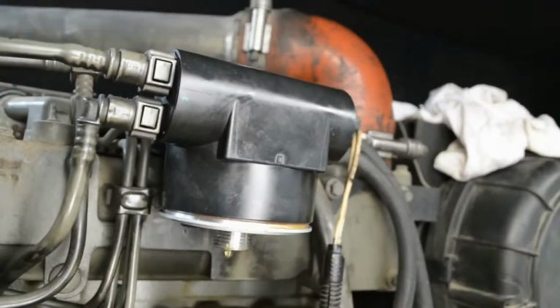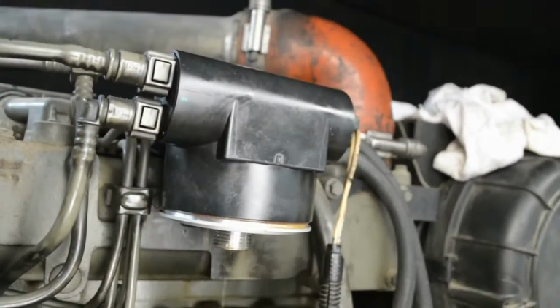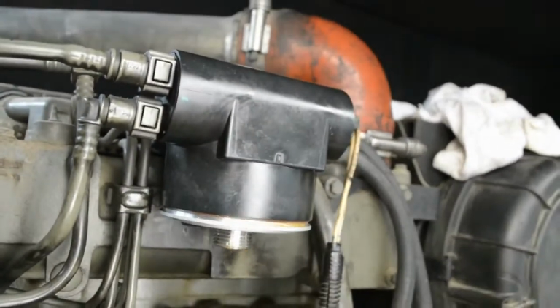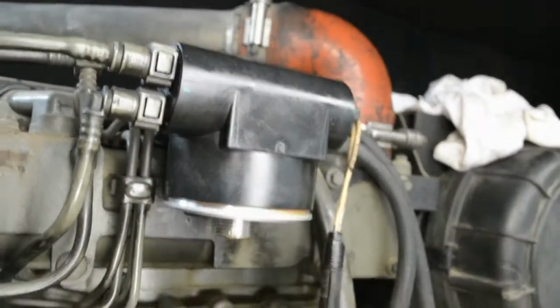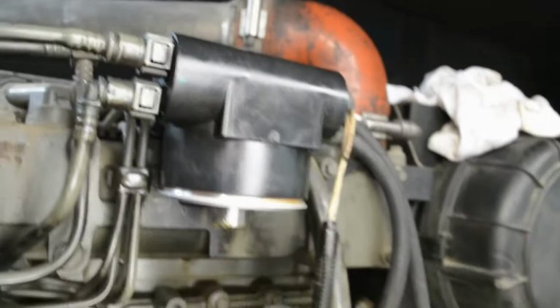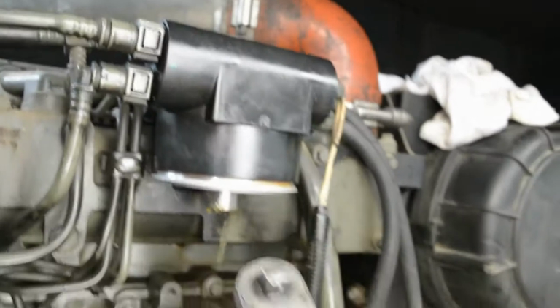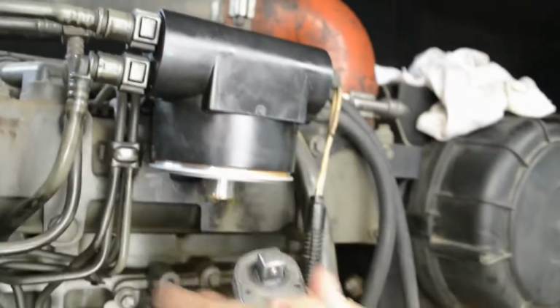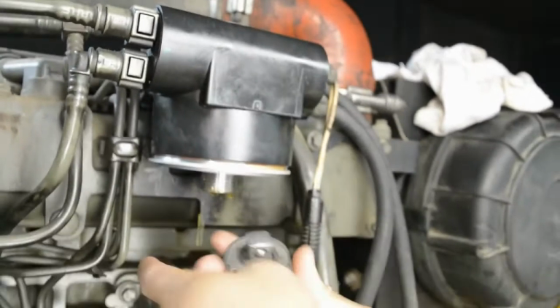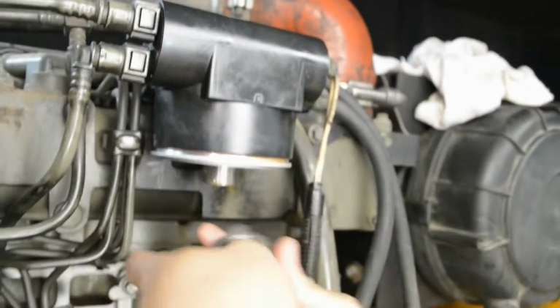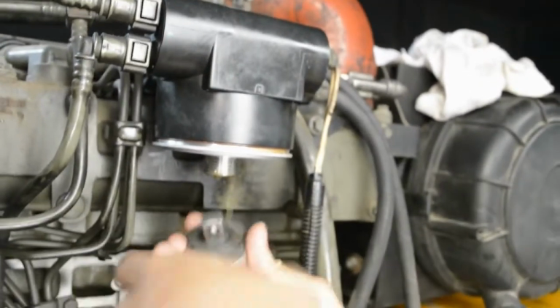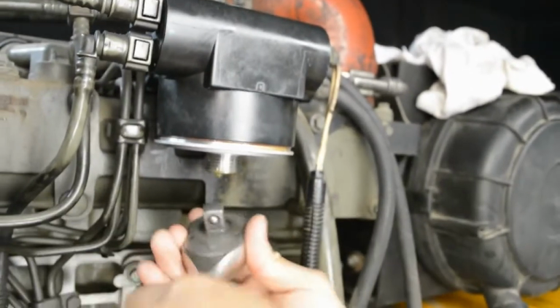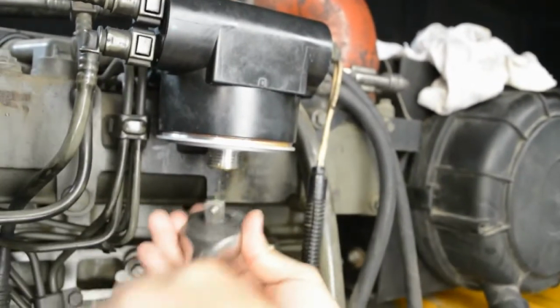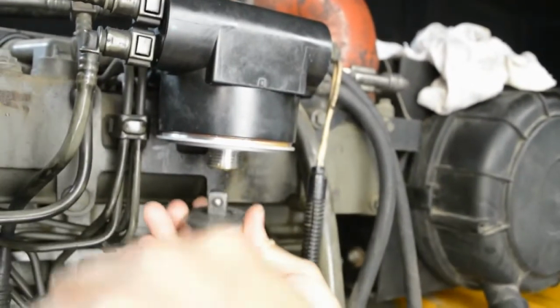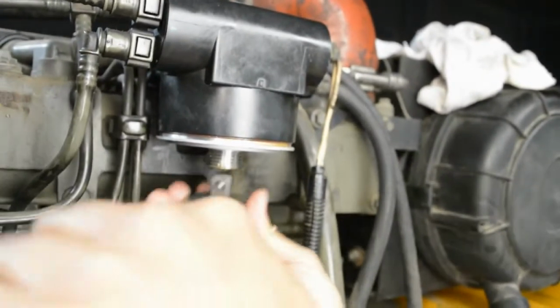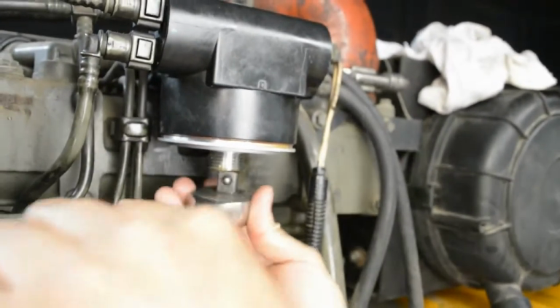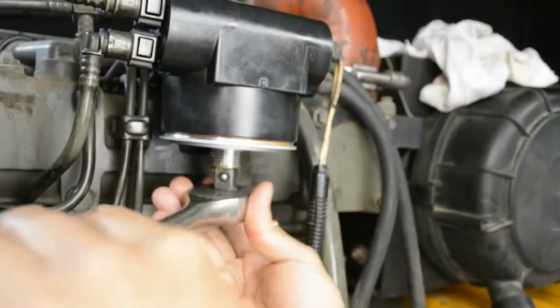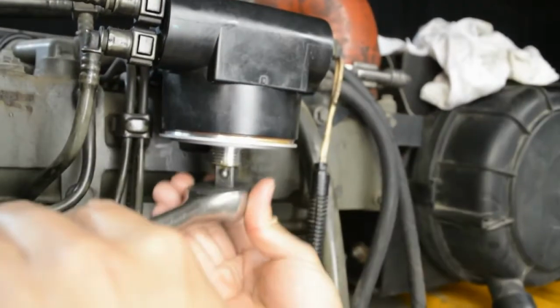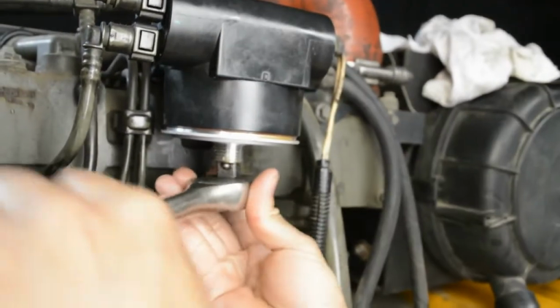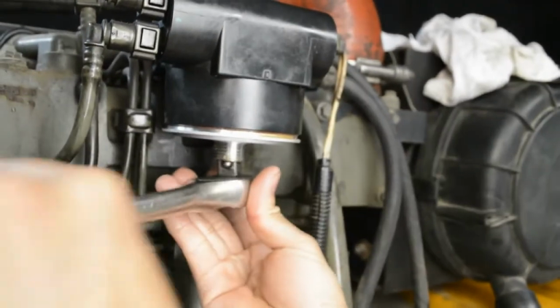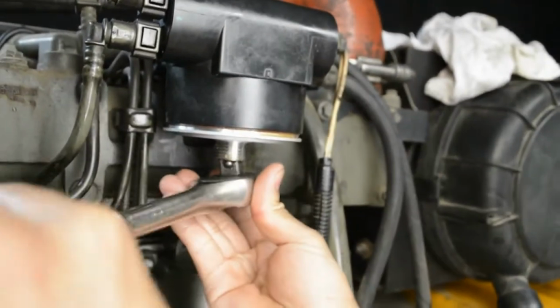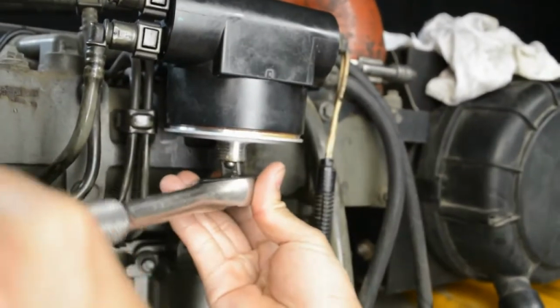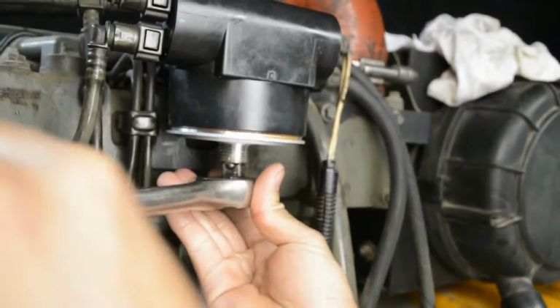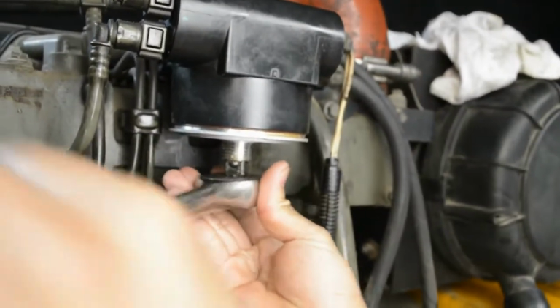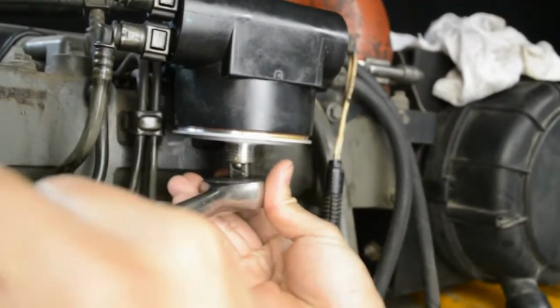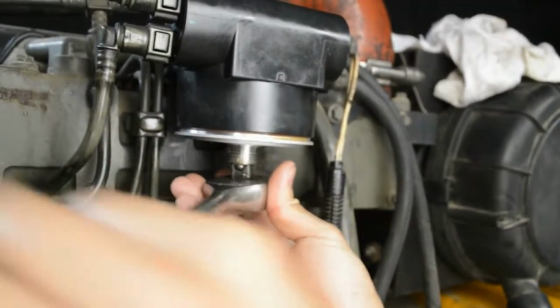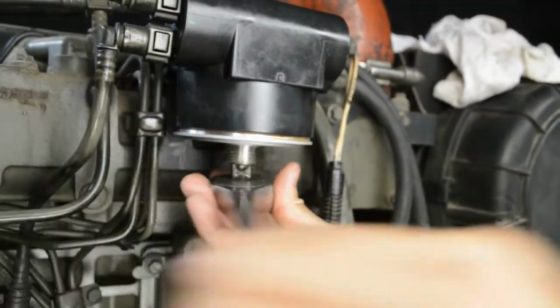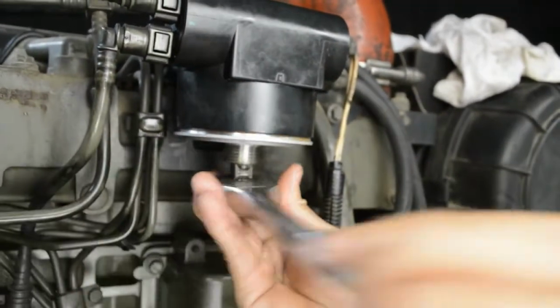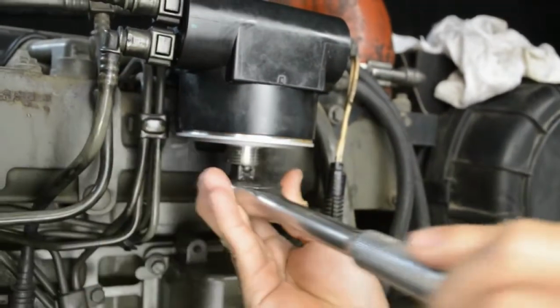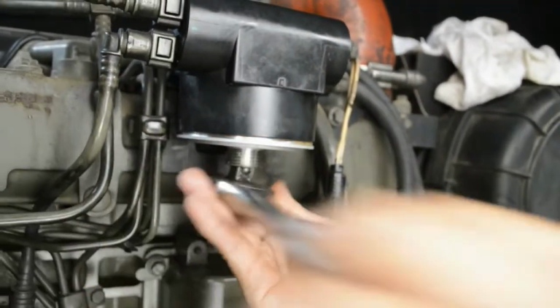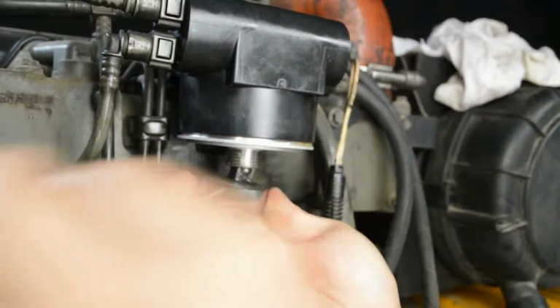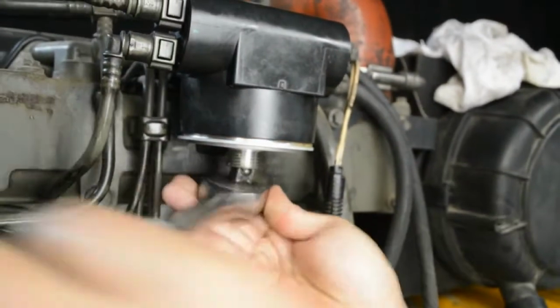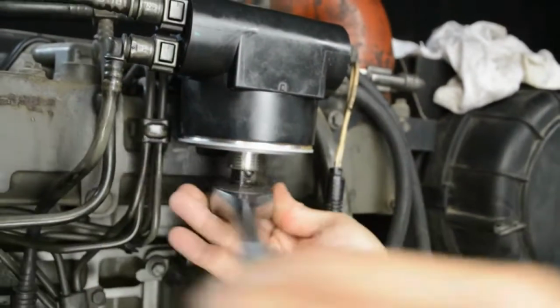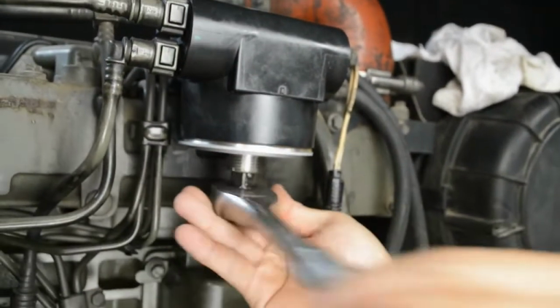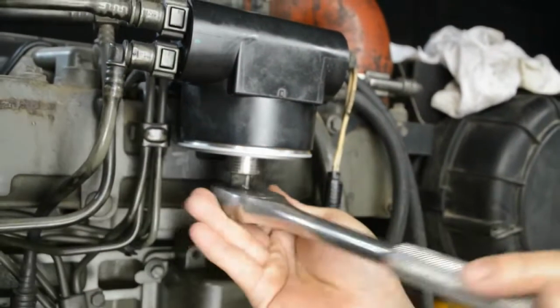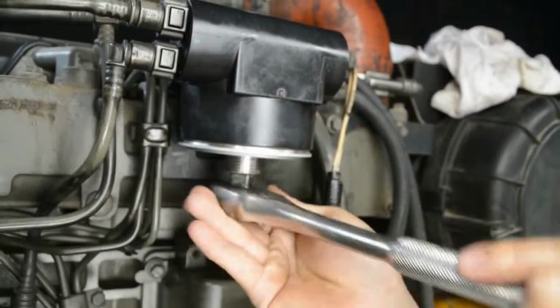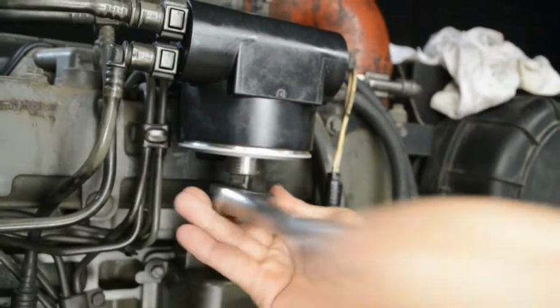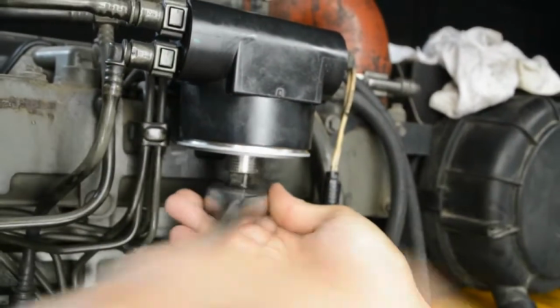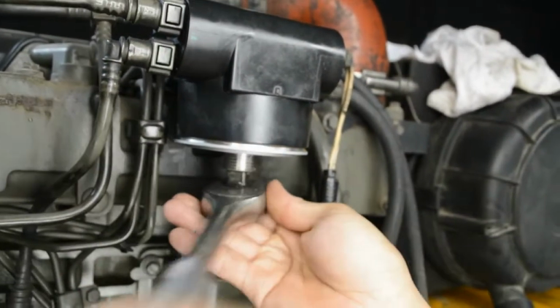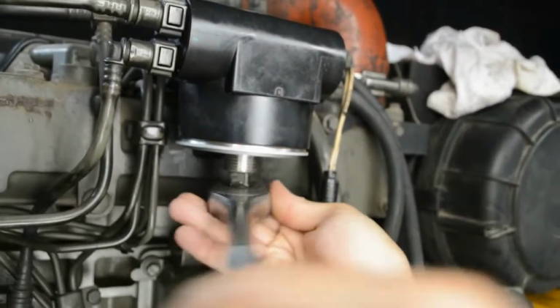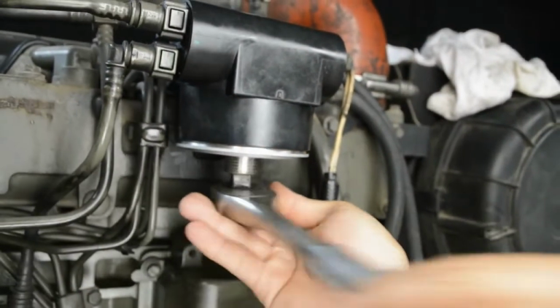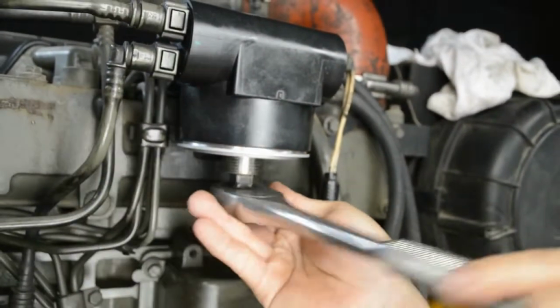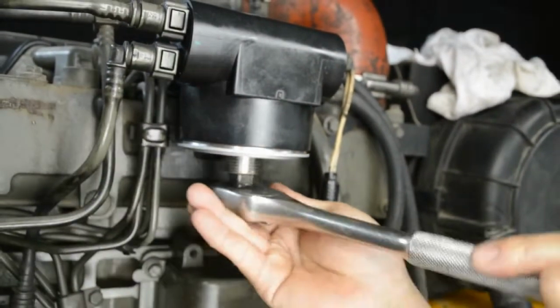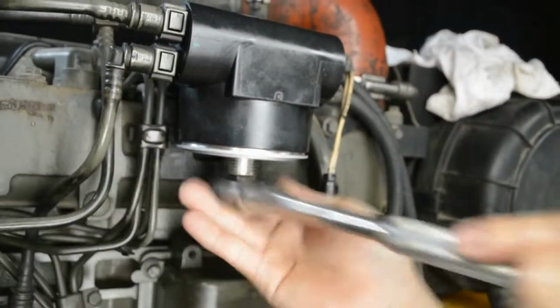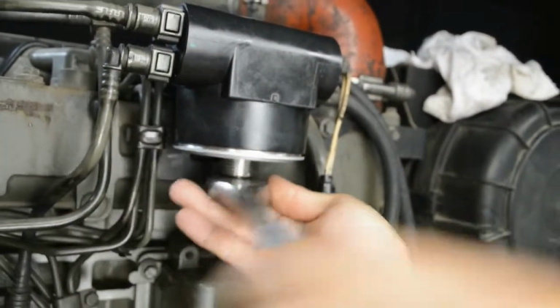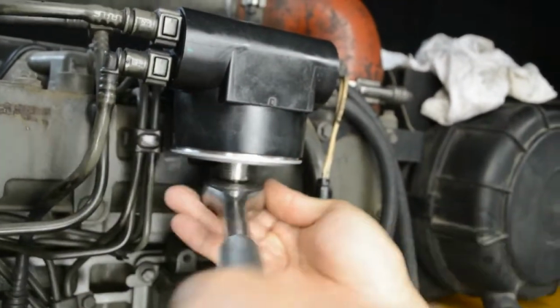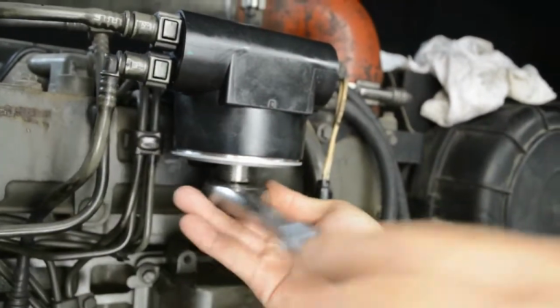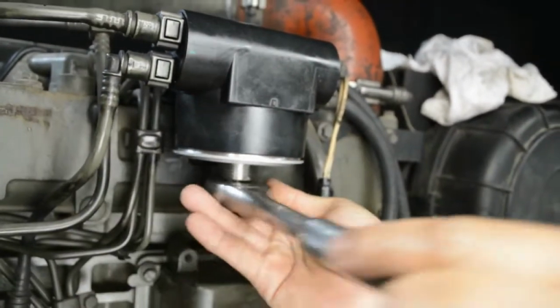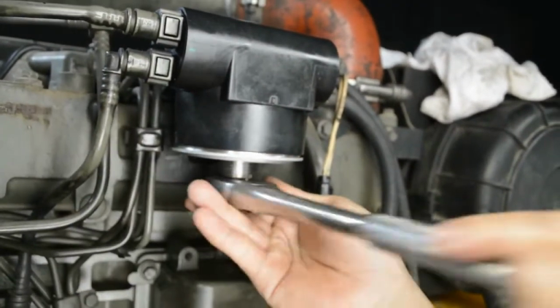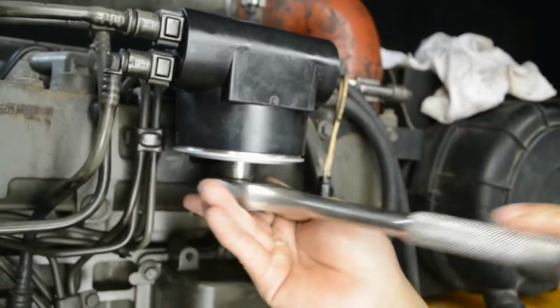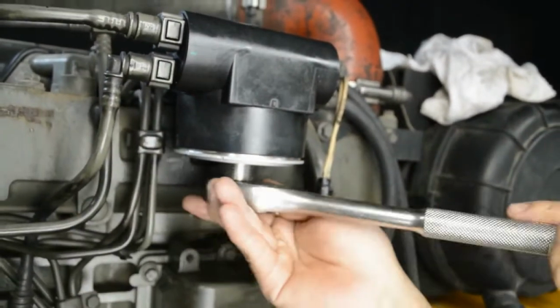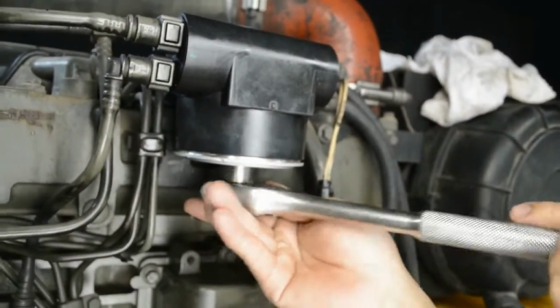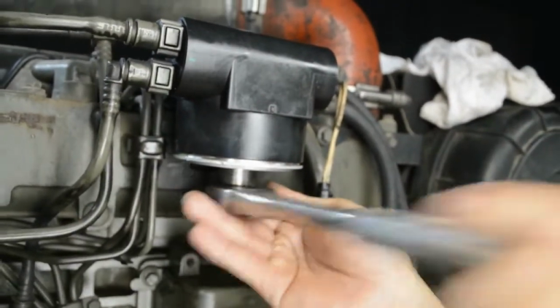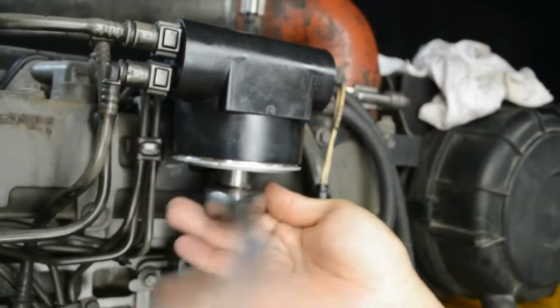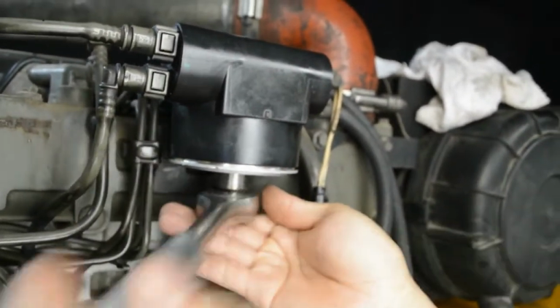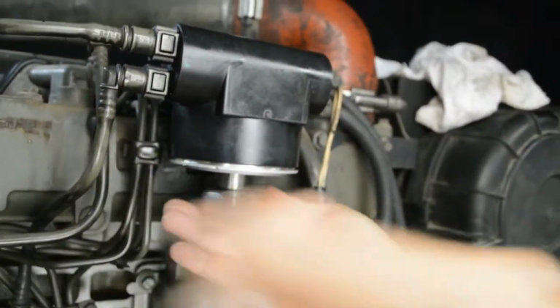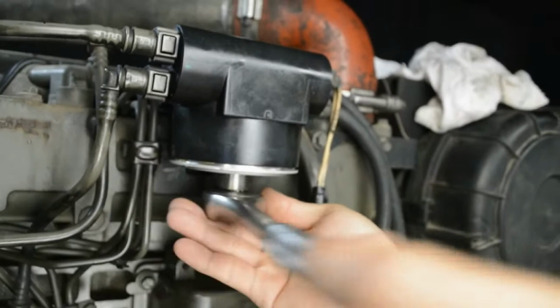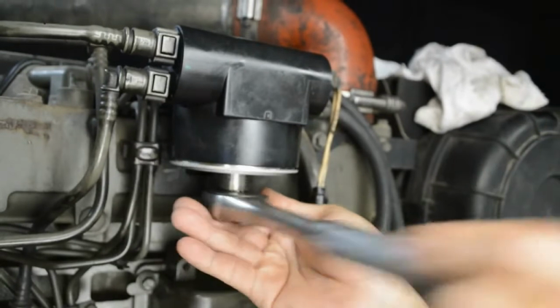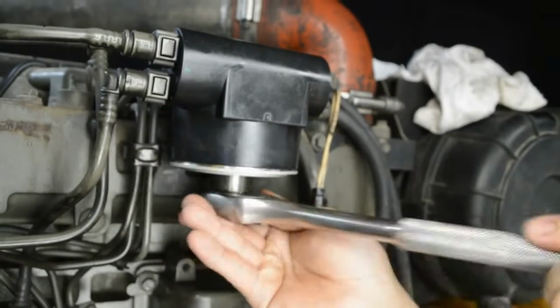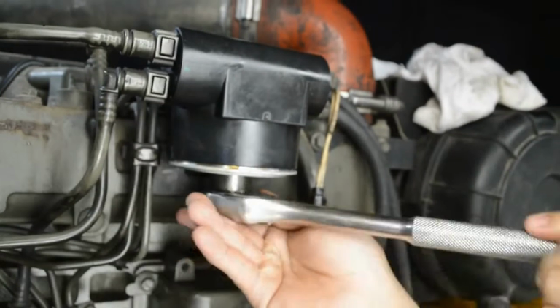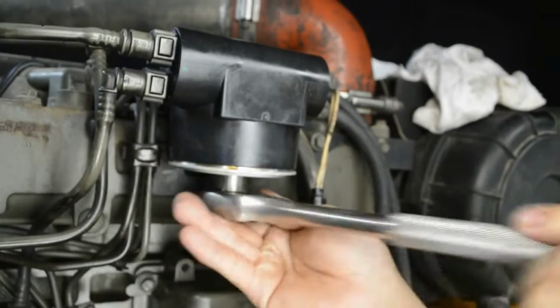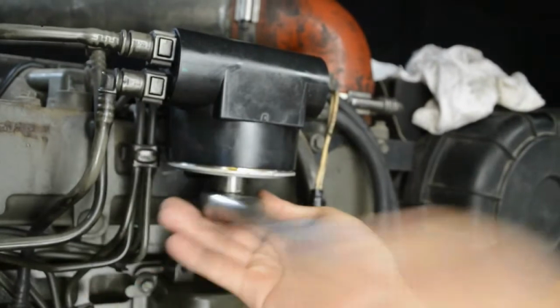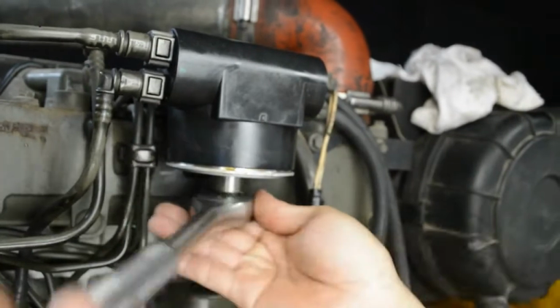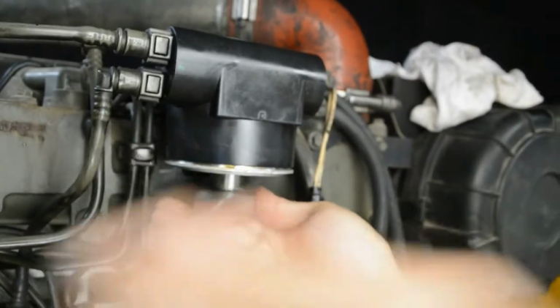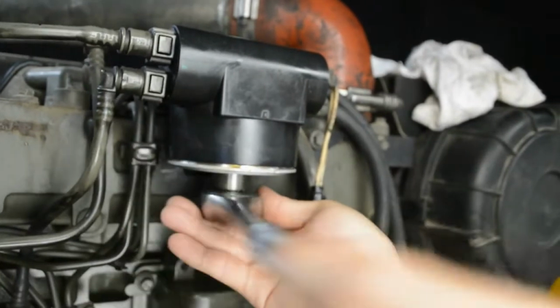About the tool that you need to tighten the adapter — it's a very common tool. It's a half-drive ratchet.